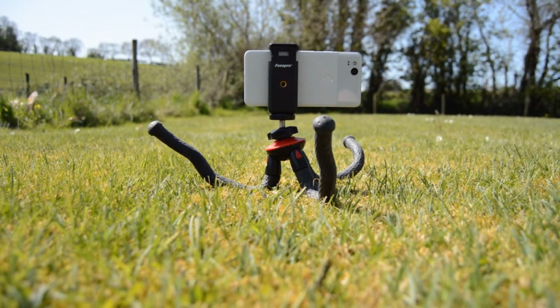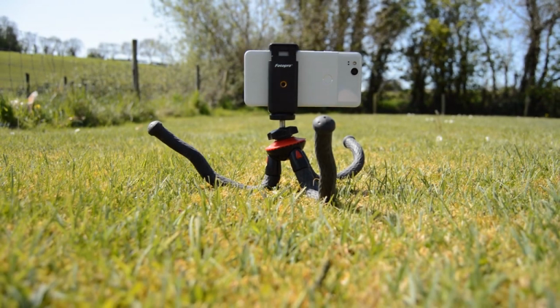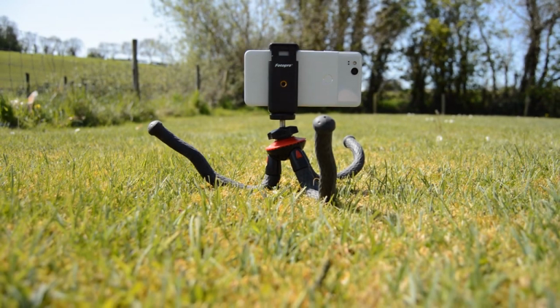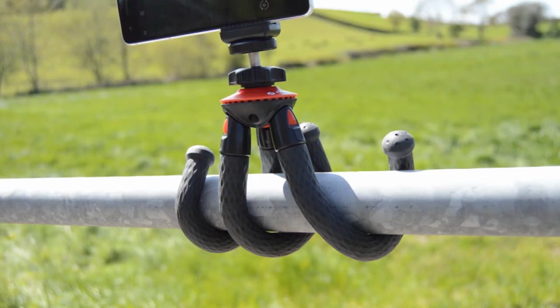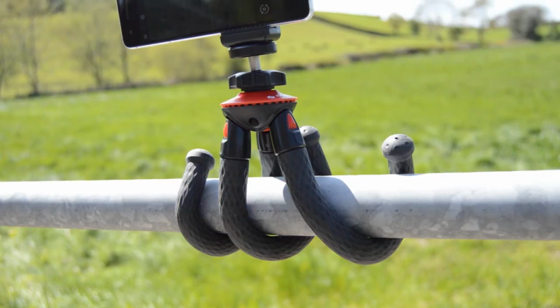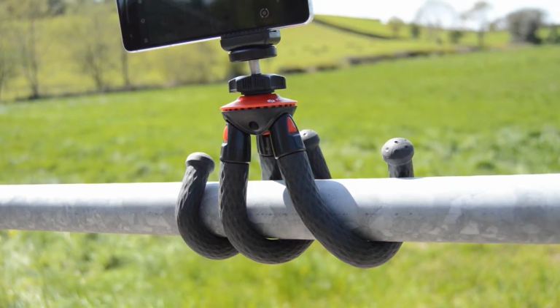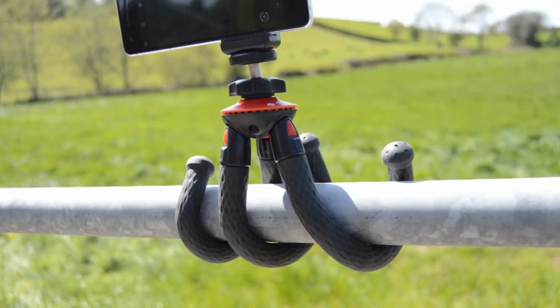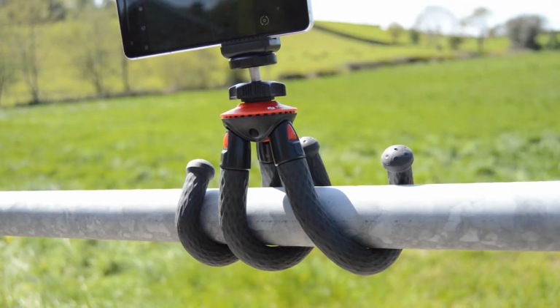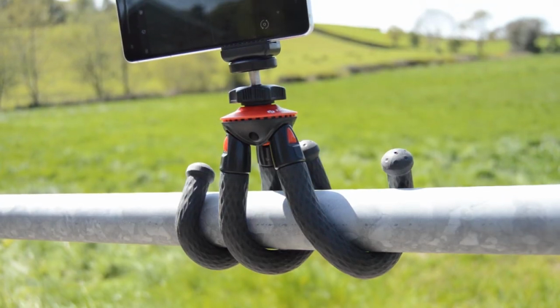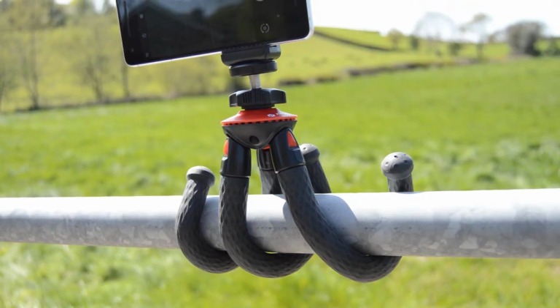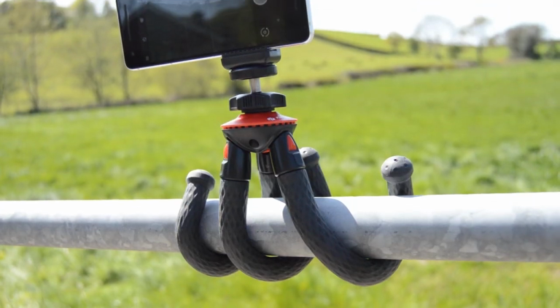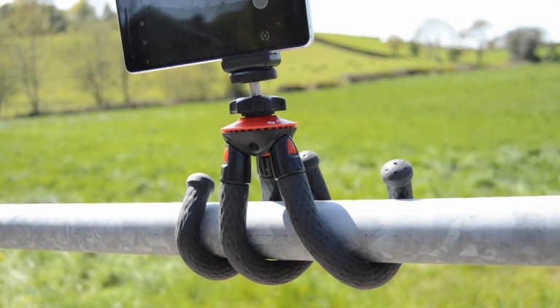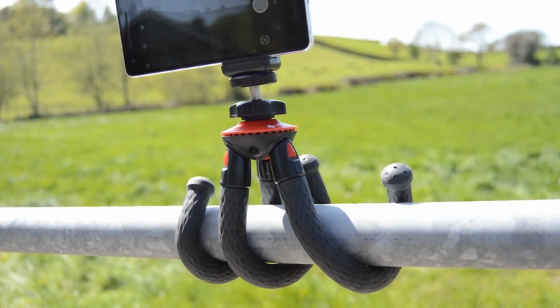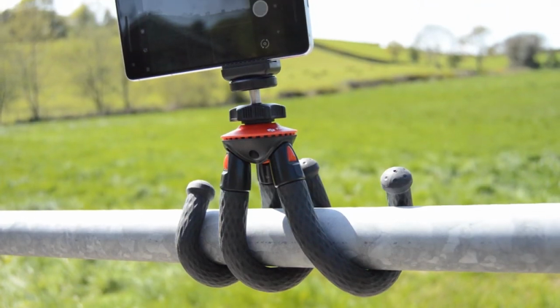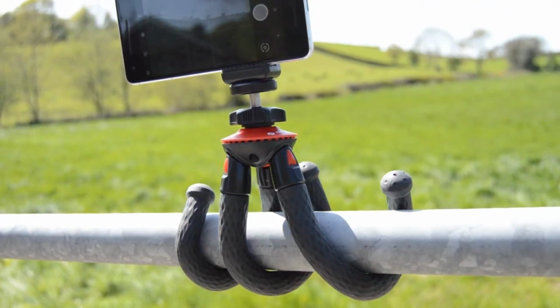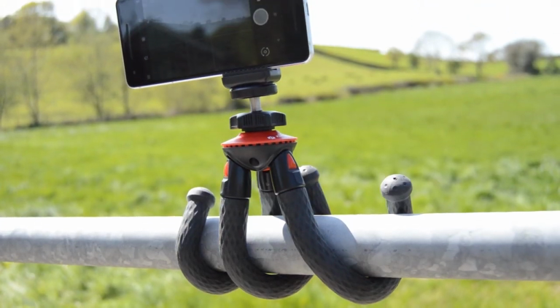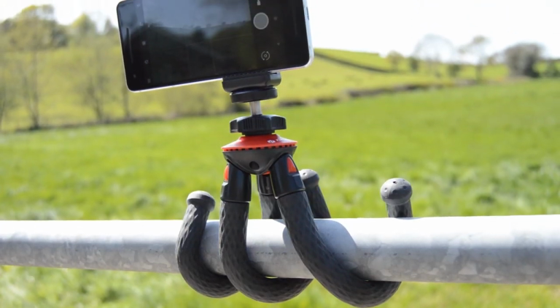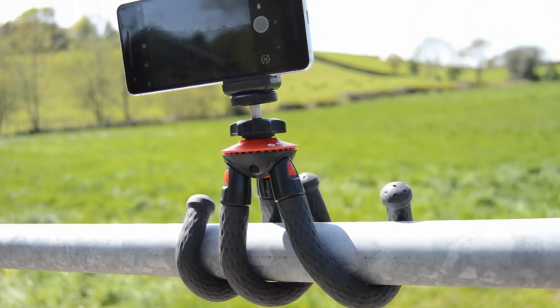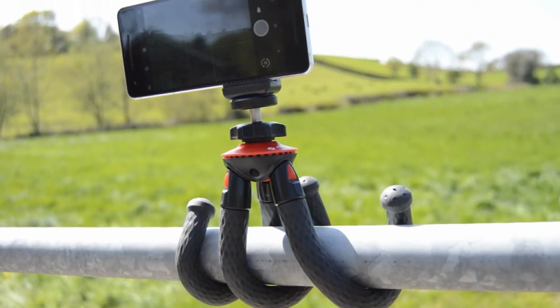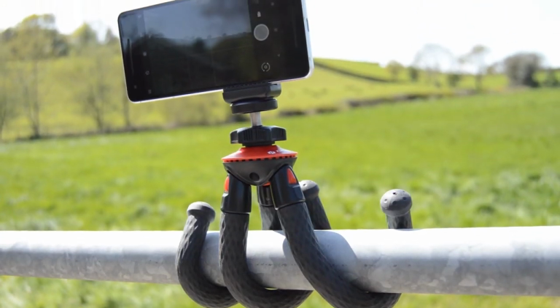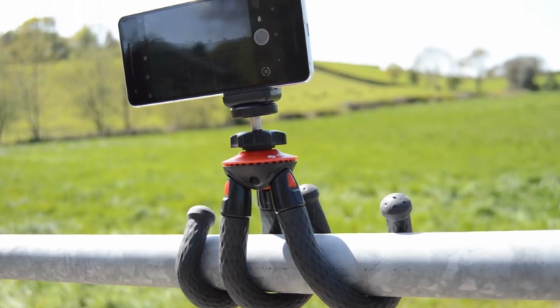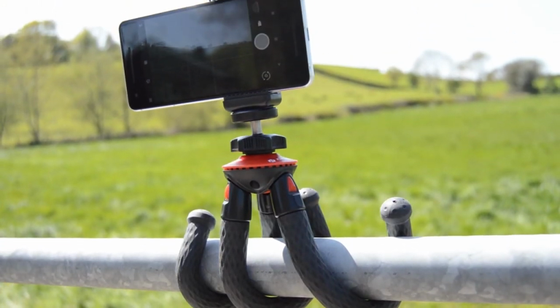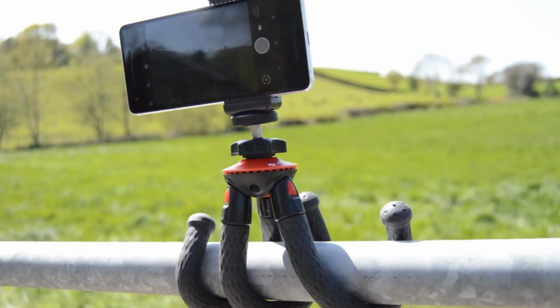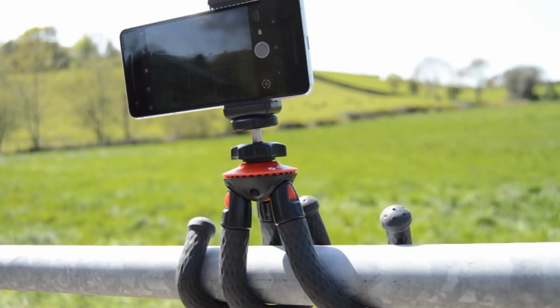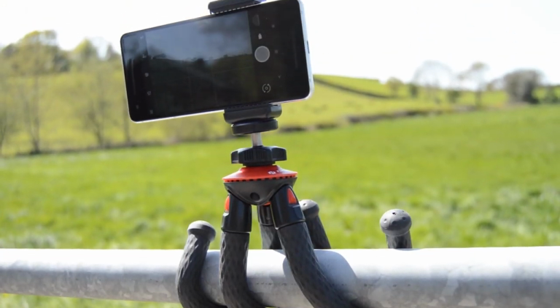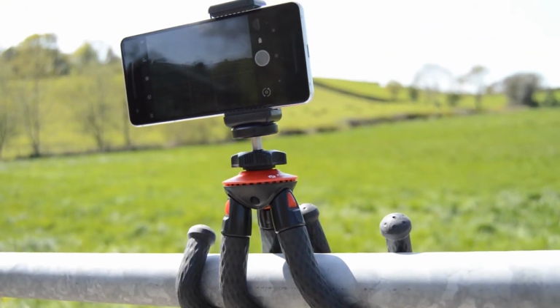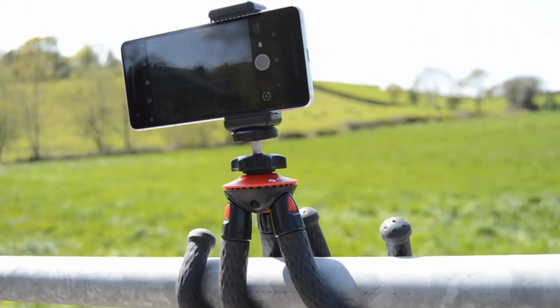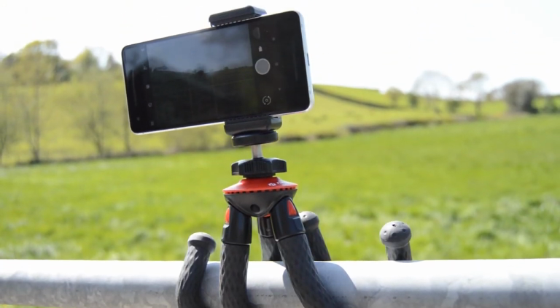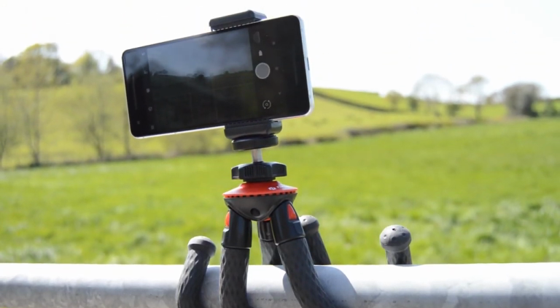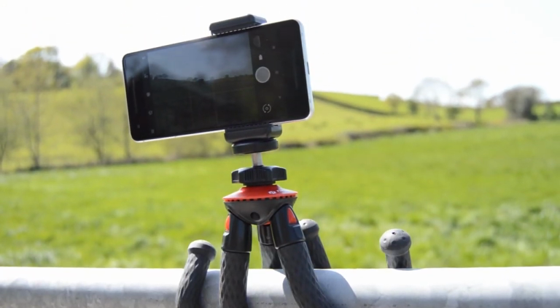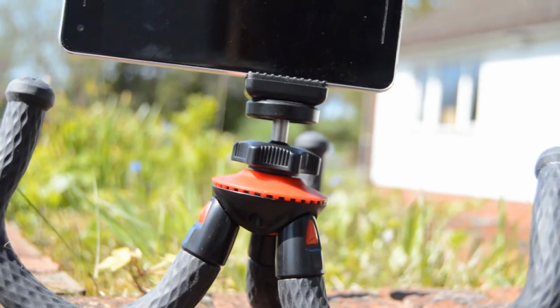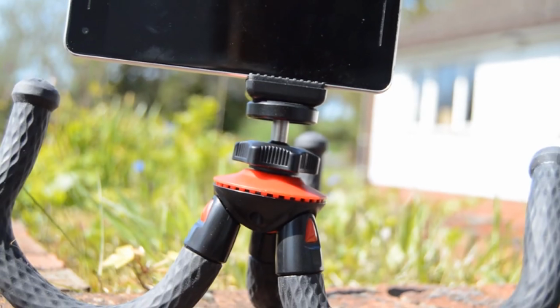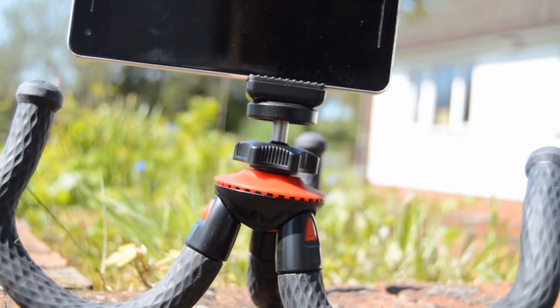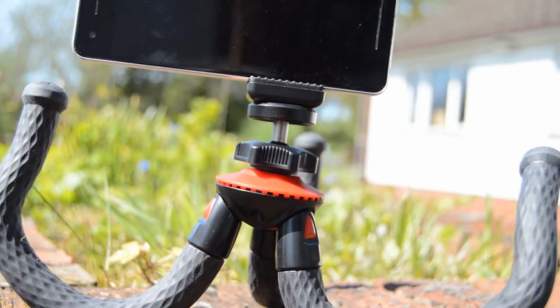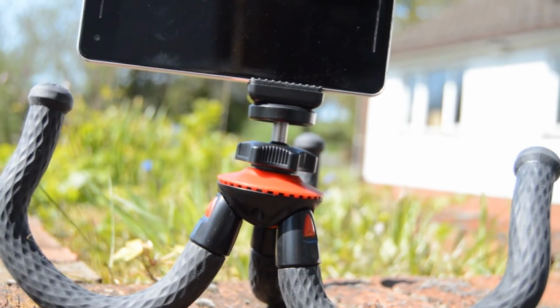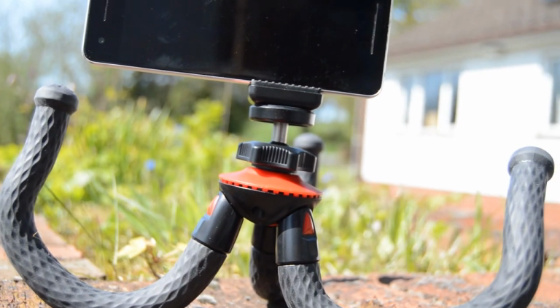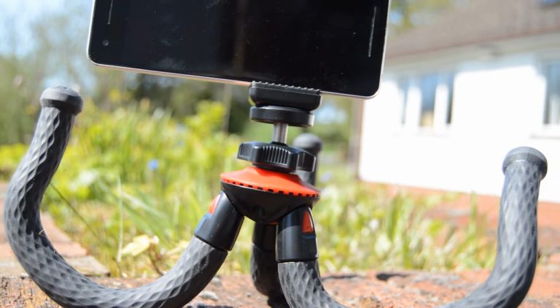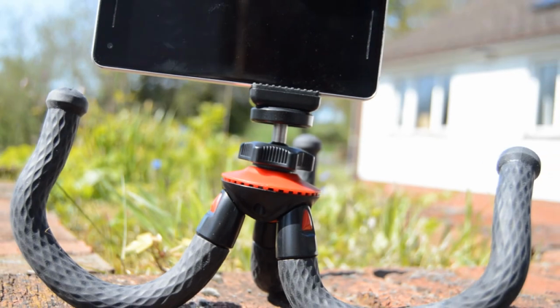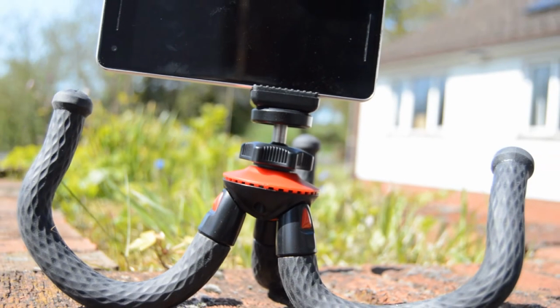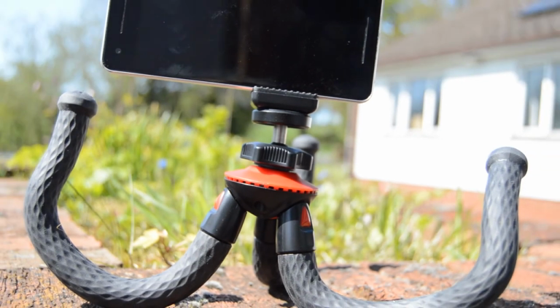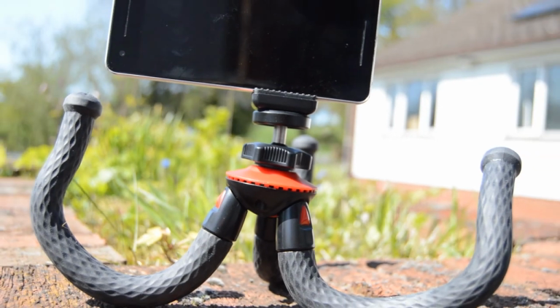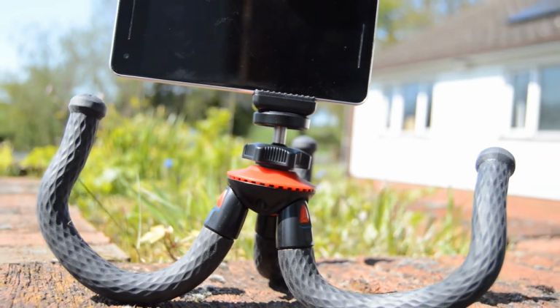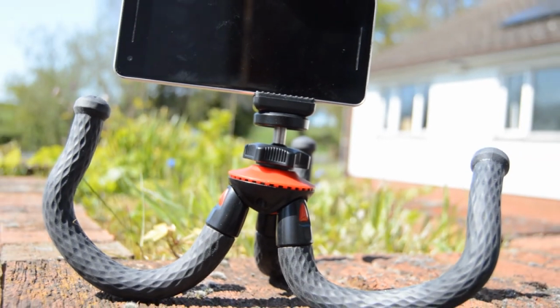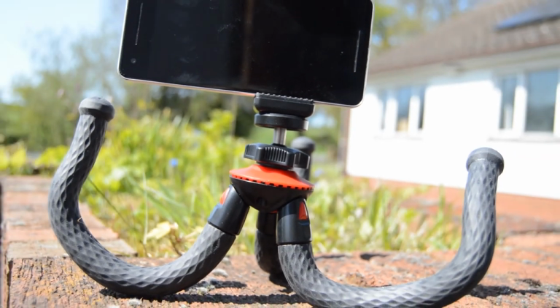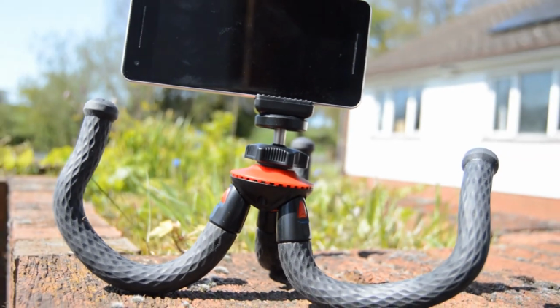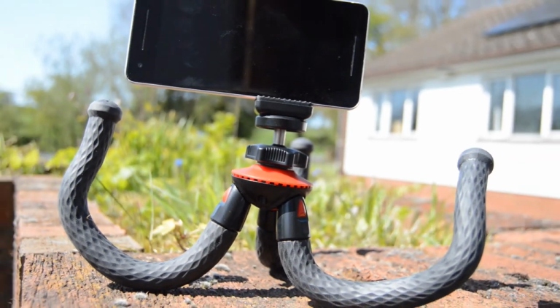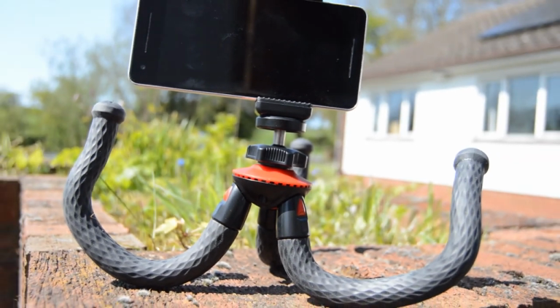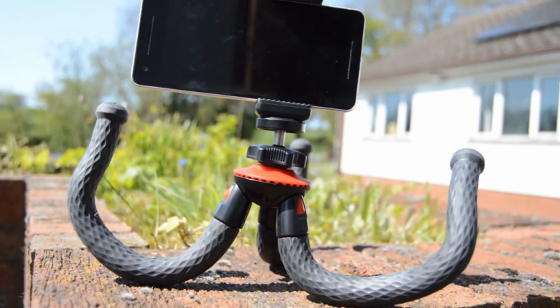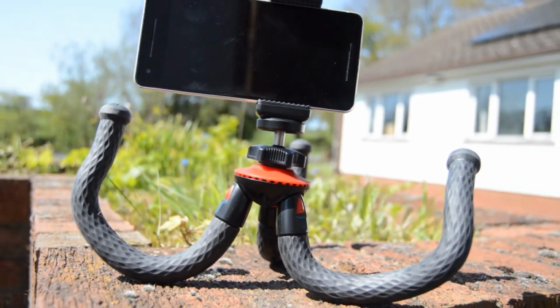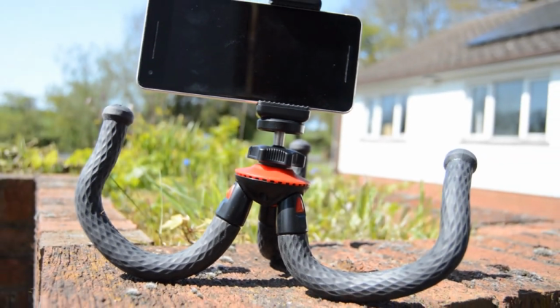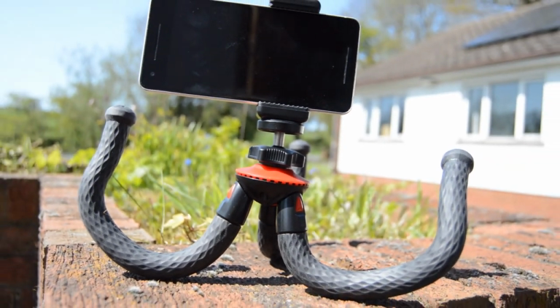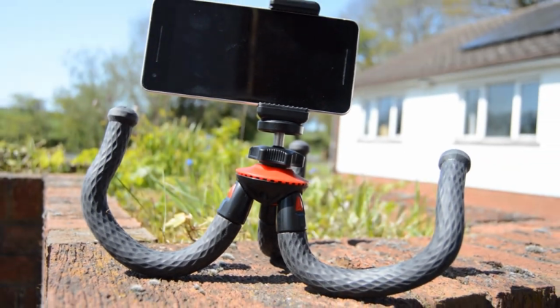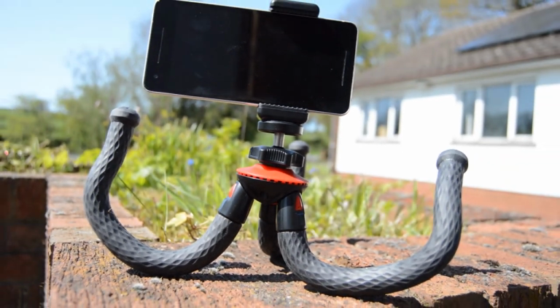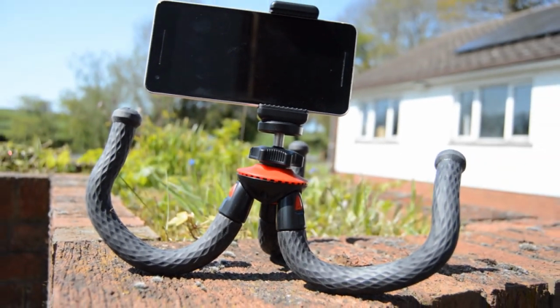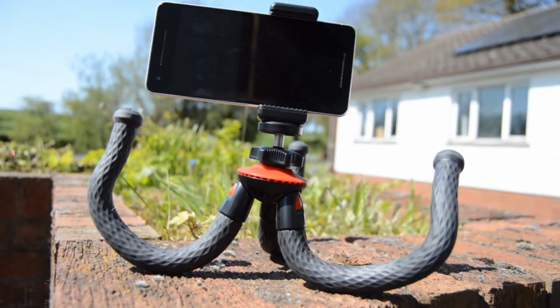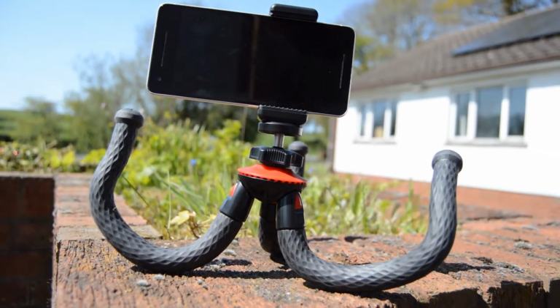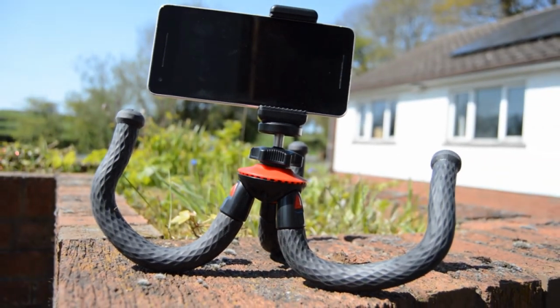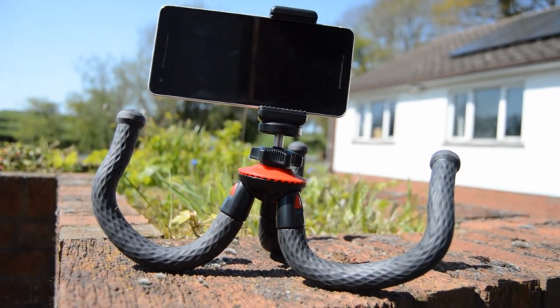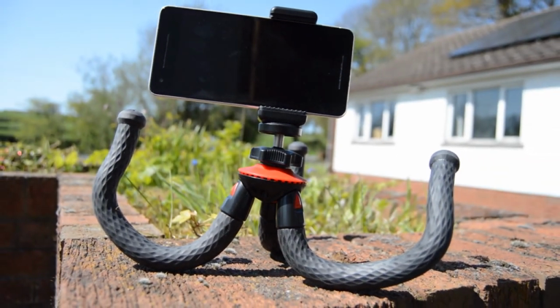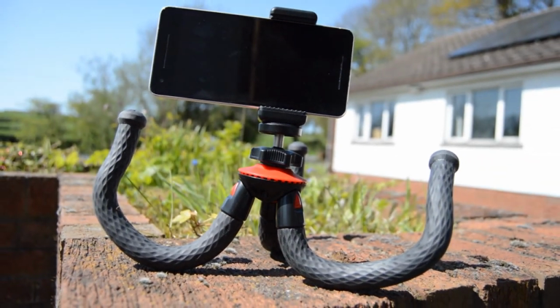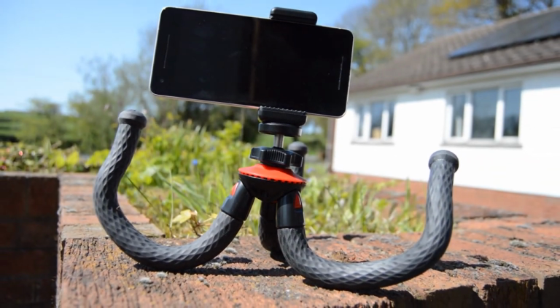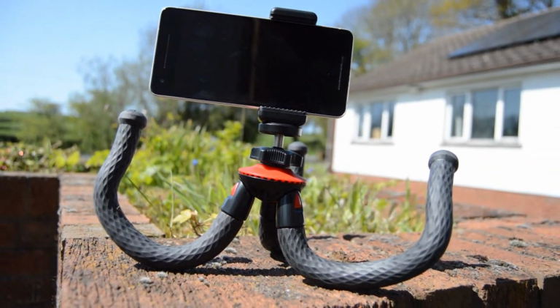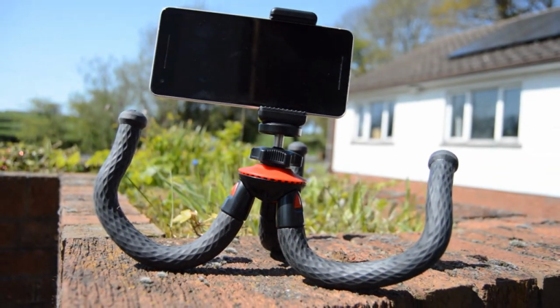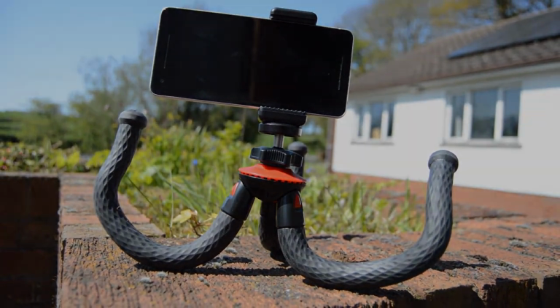I would also like to thank PhotoPro for sending out this tripod for me to review. Please like, comment and subscribe.